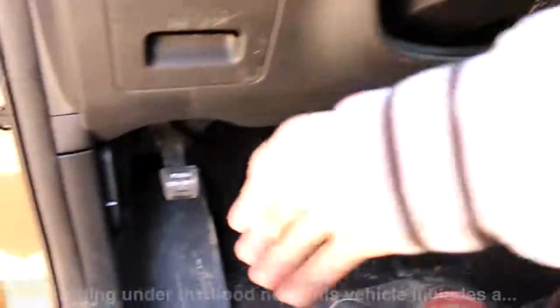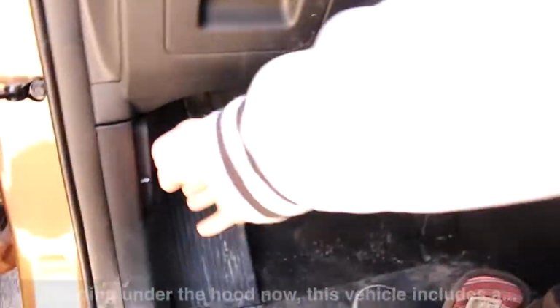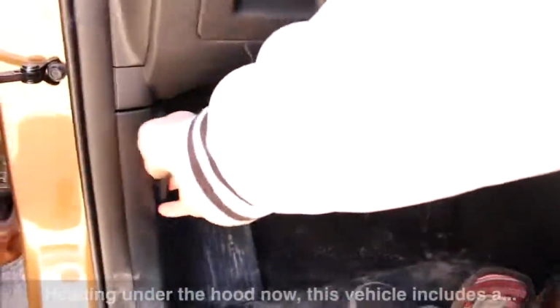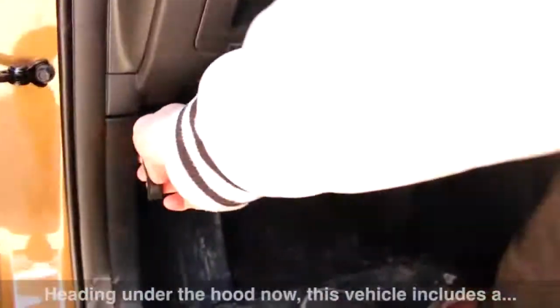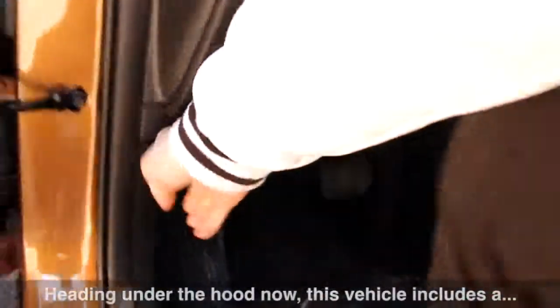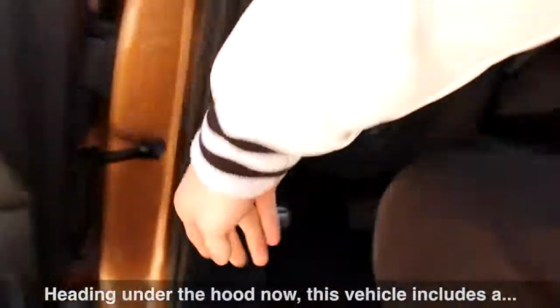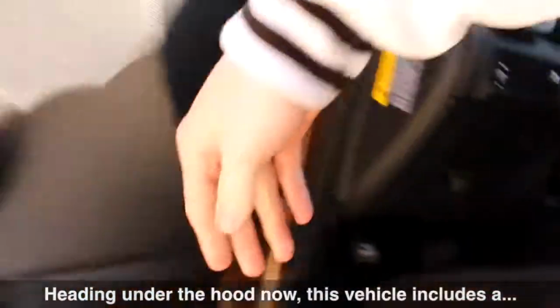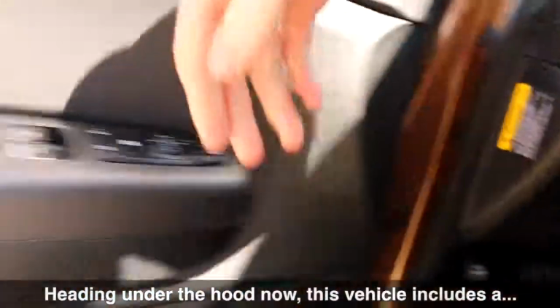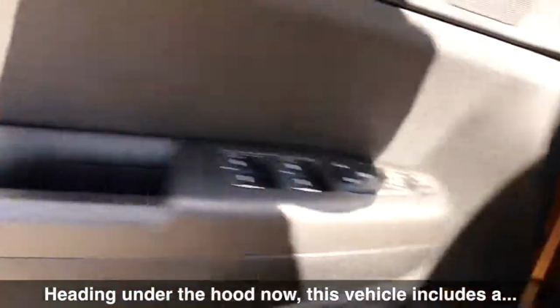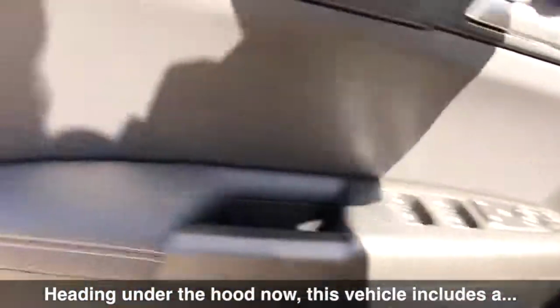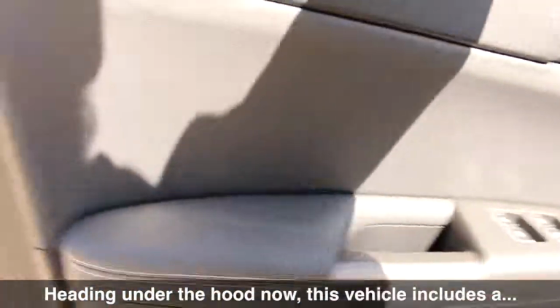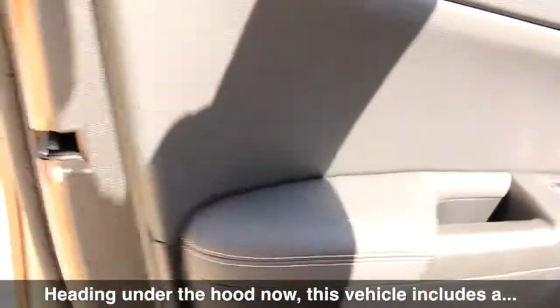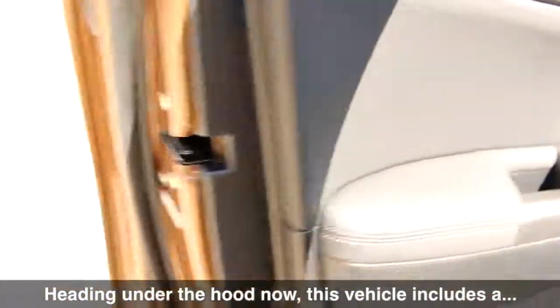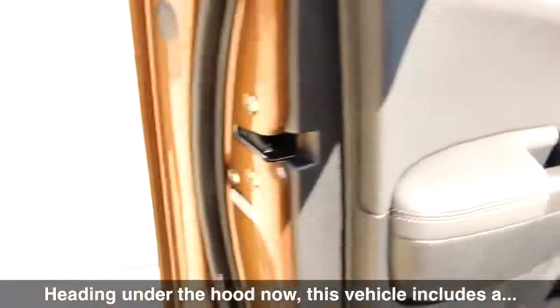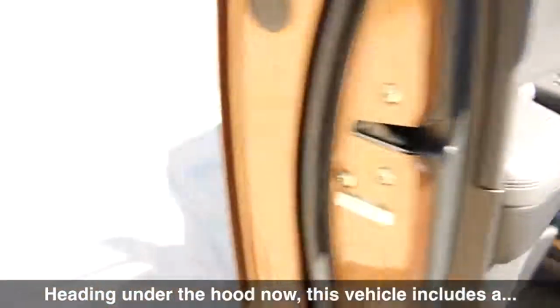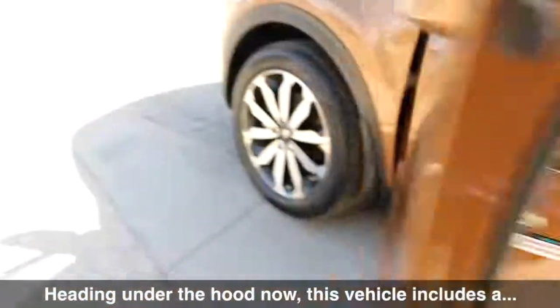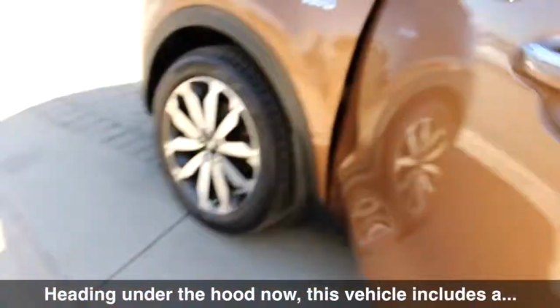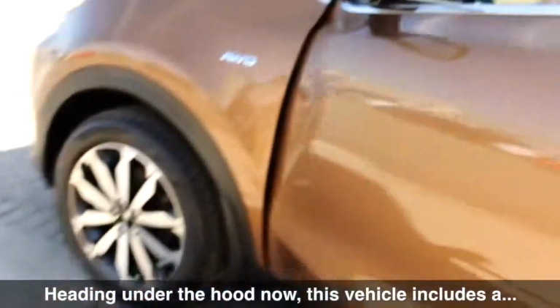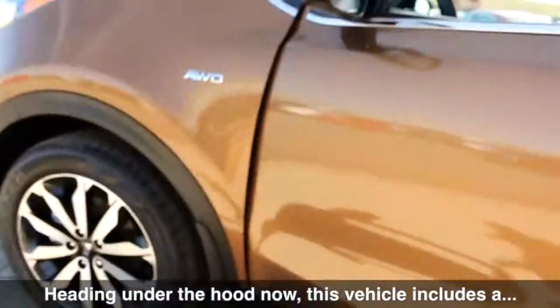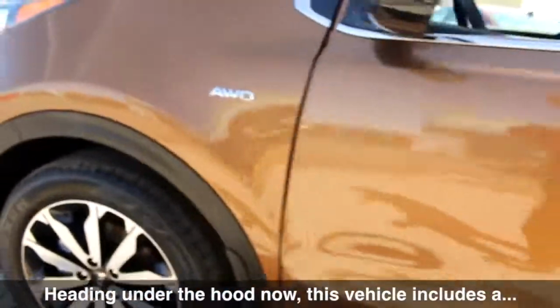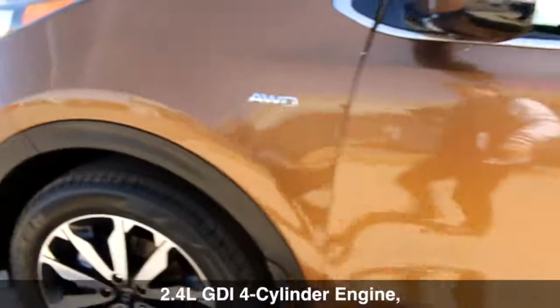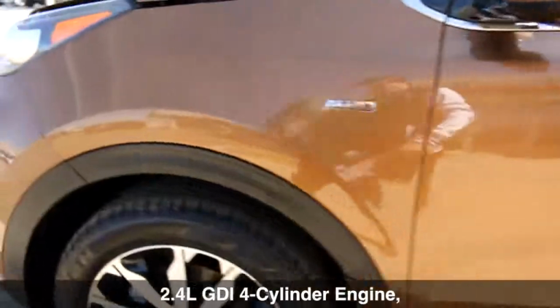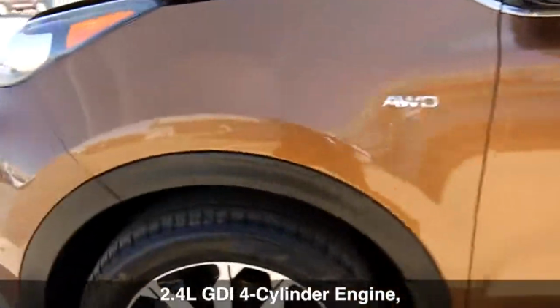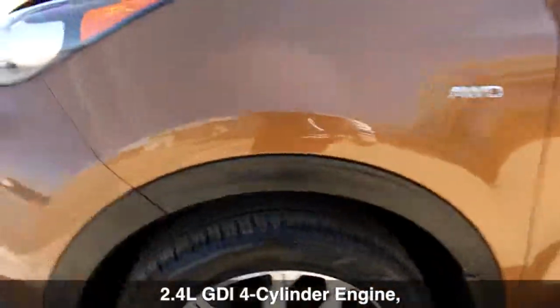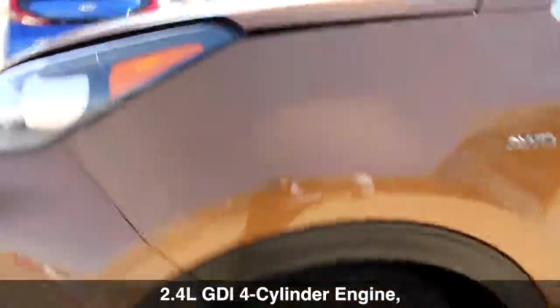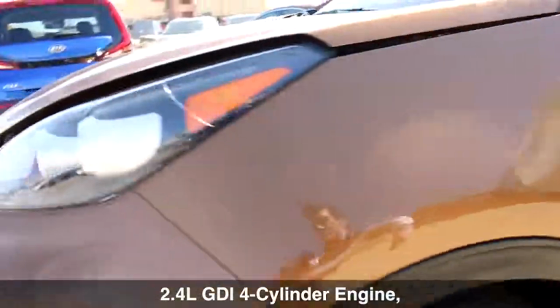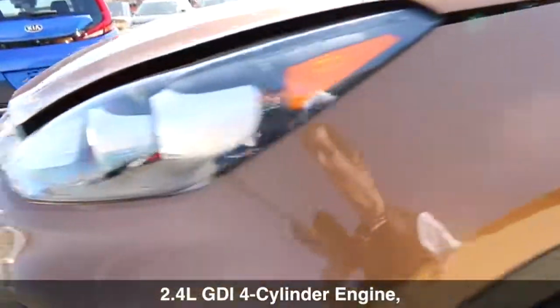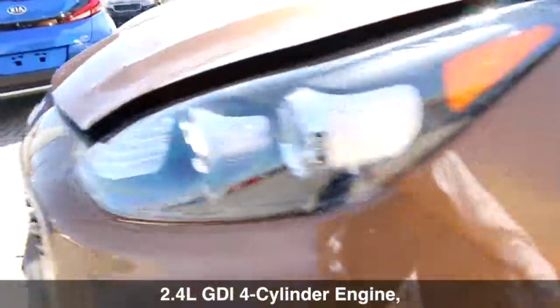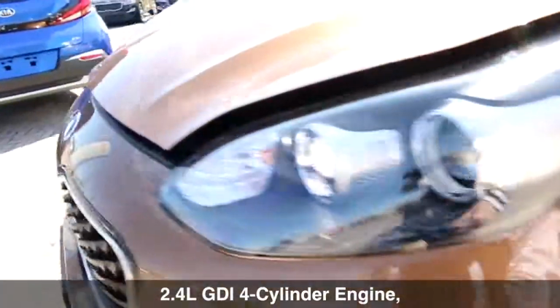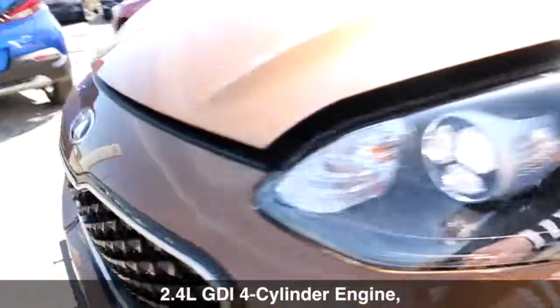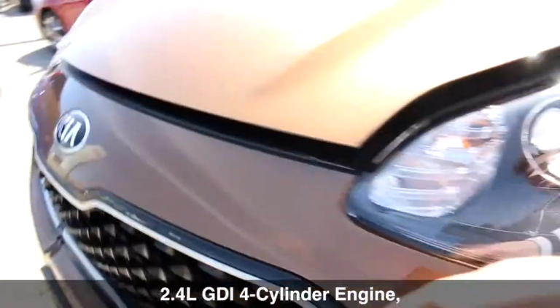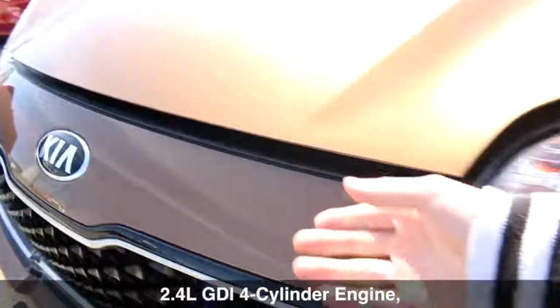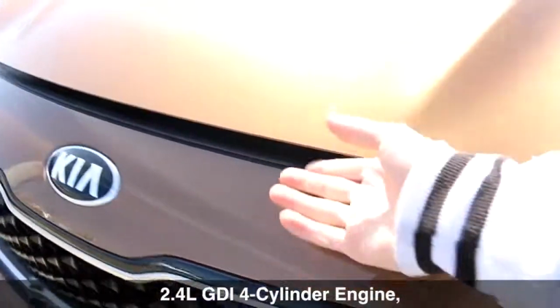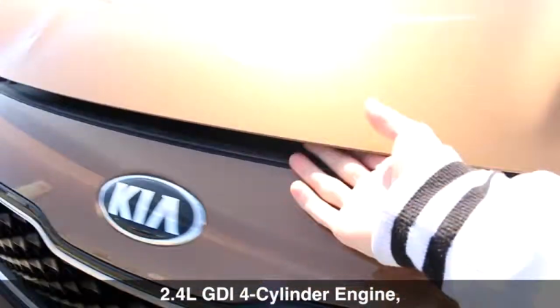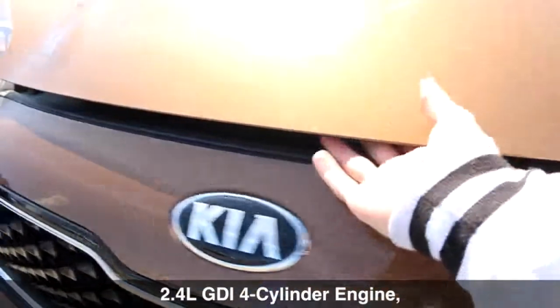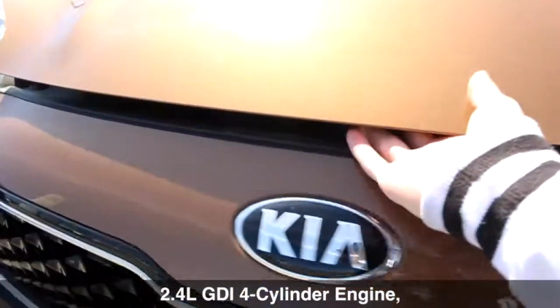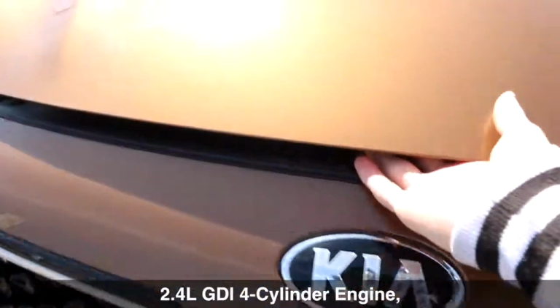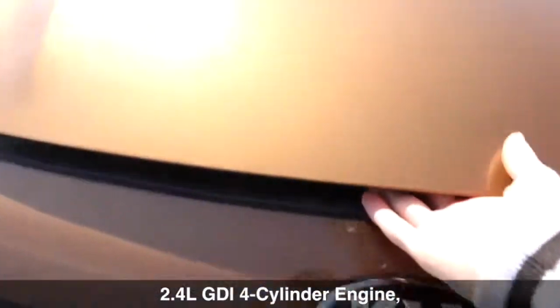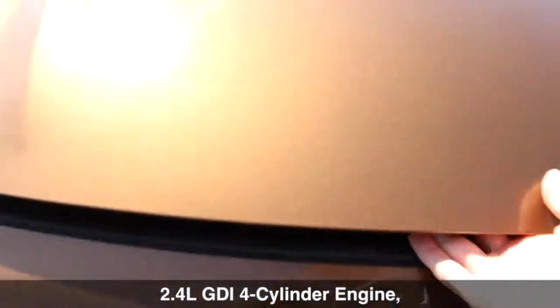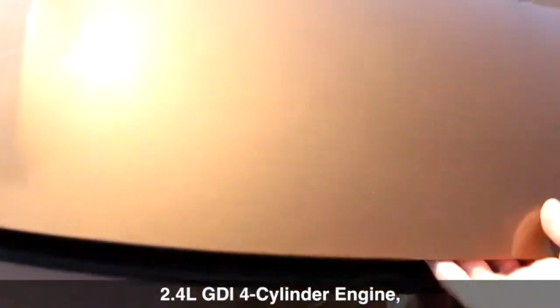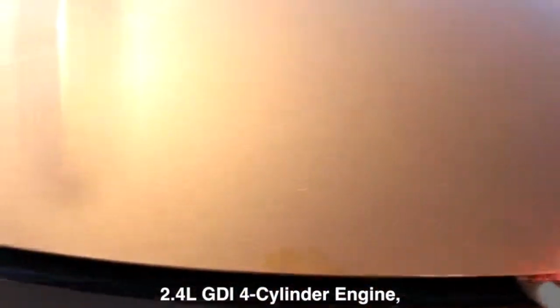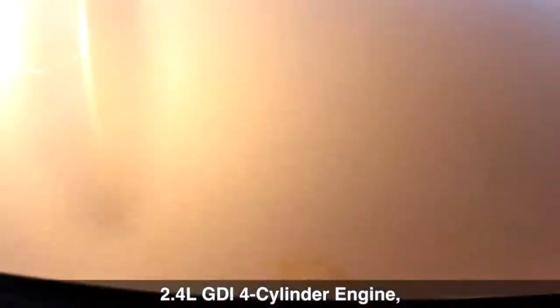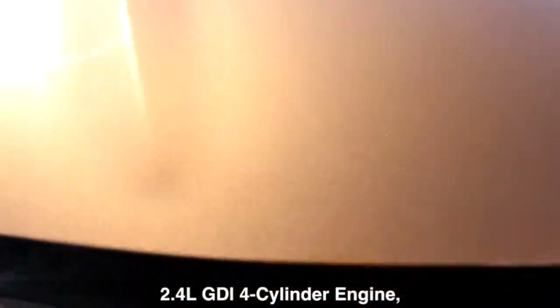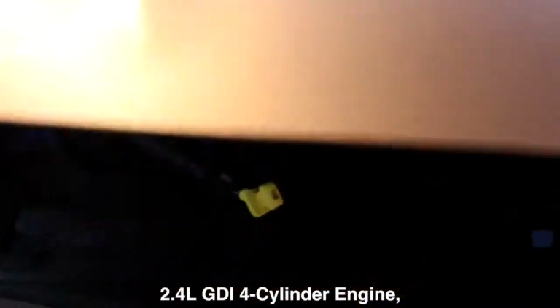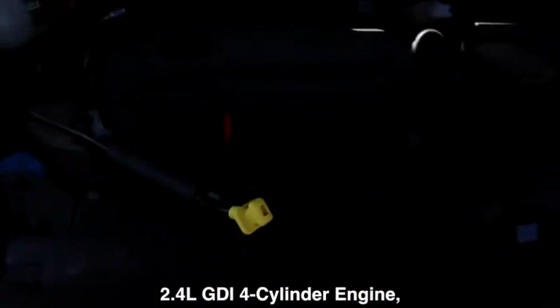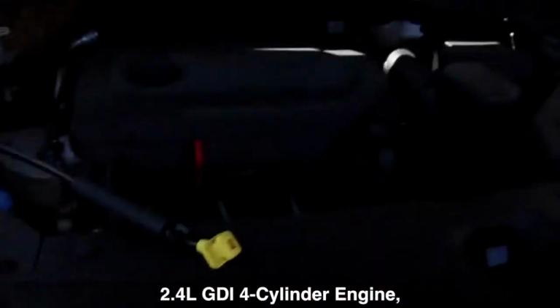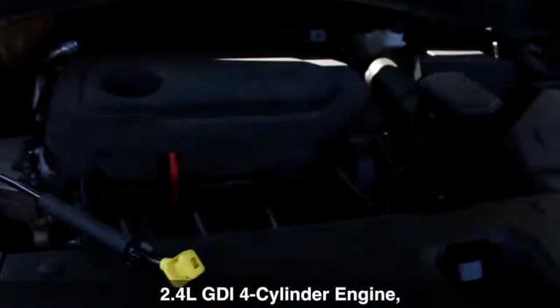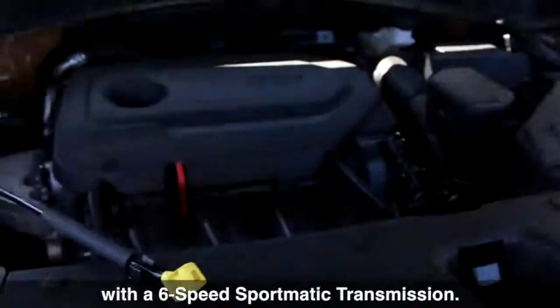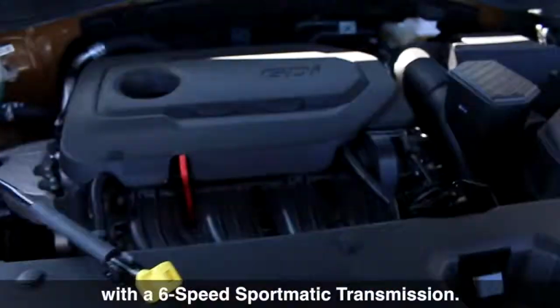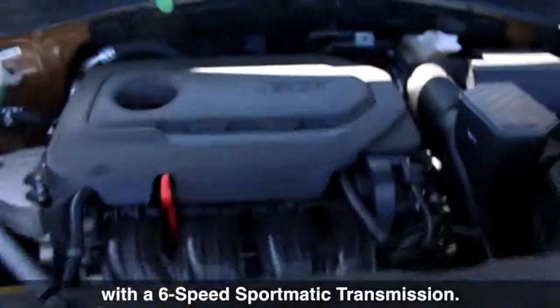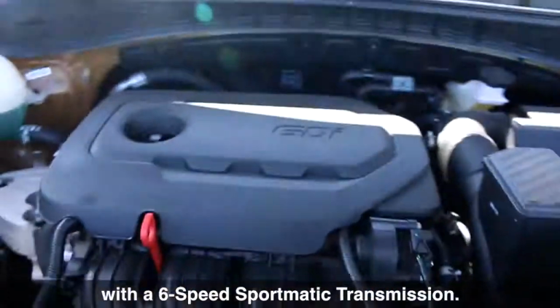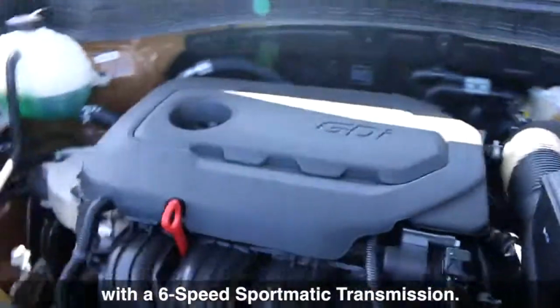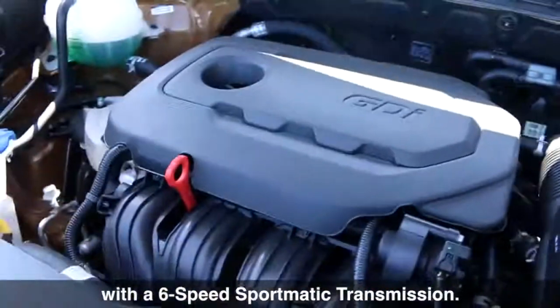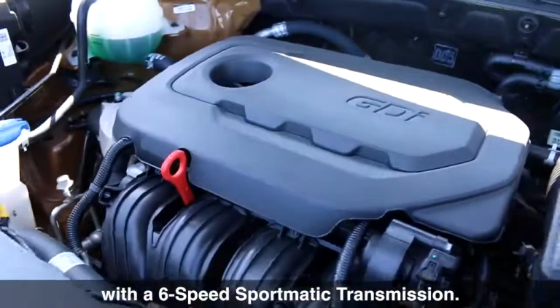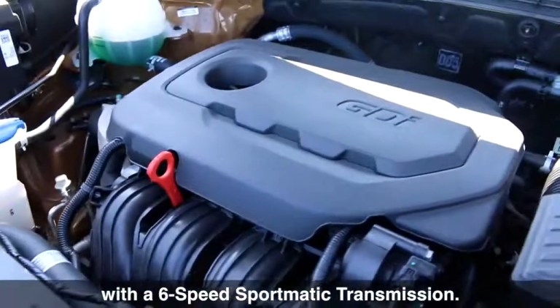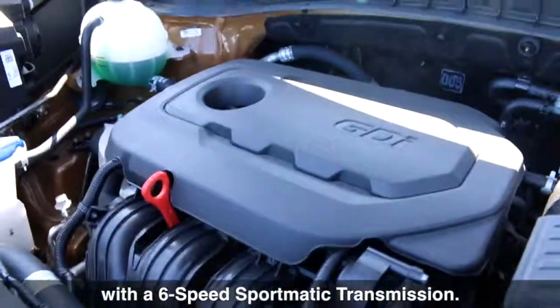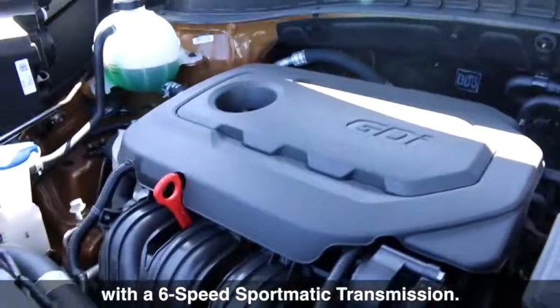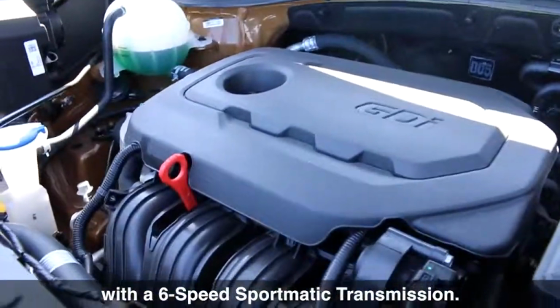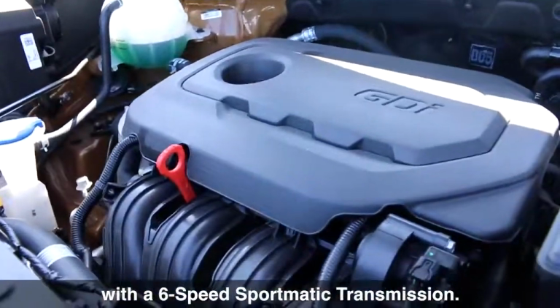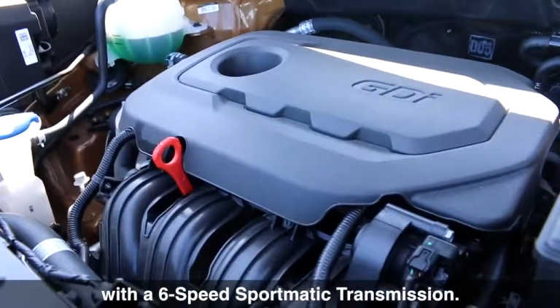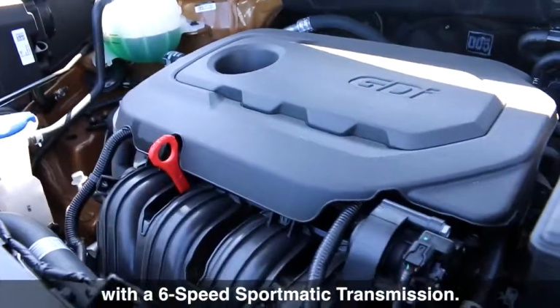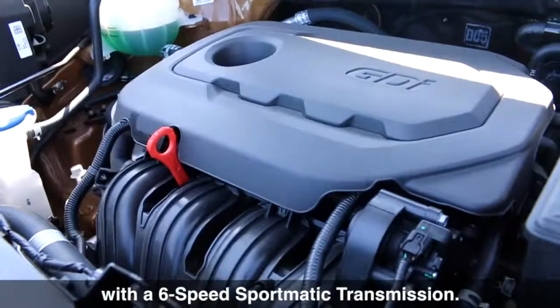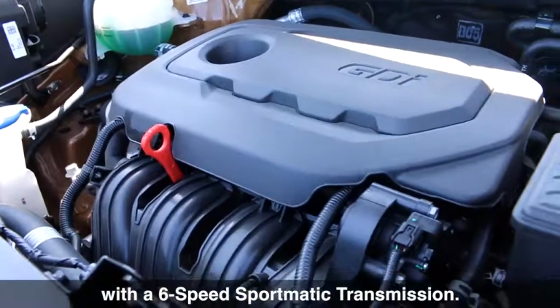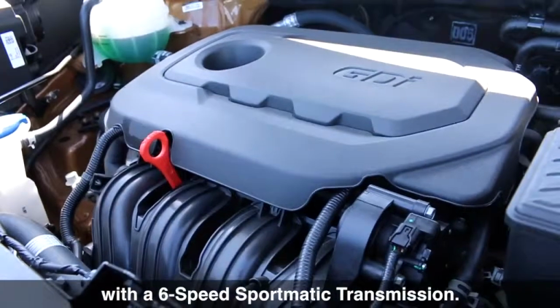Heading under the hood now, this vehicle includes a 2.4 liter GDI 4-cylinder engine with a 6-speed Sportmatic transmission.